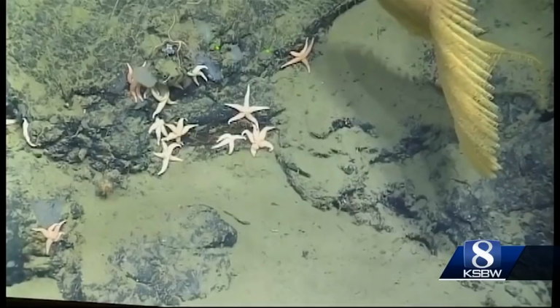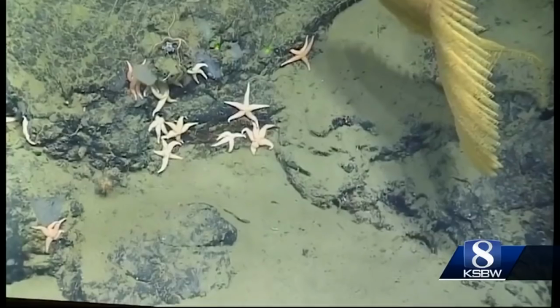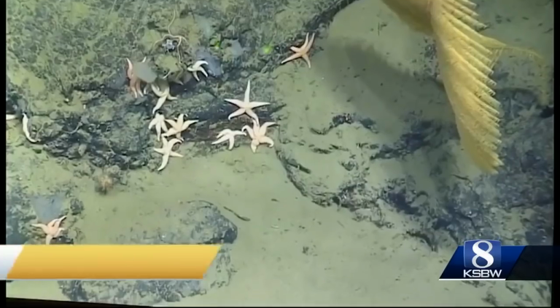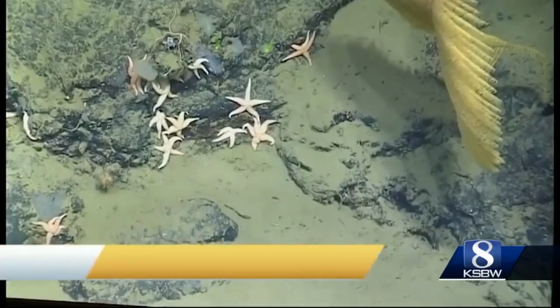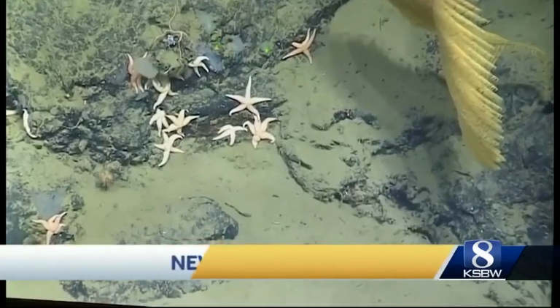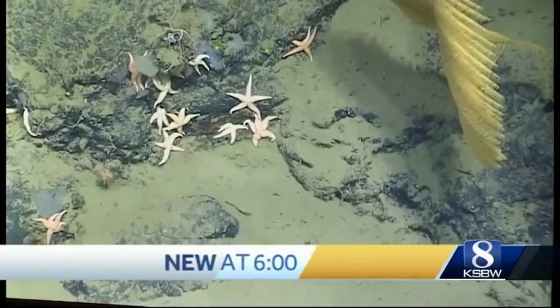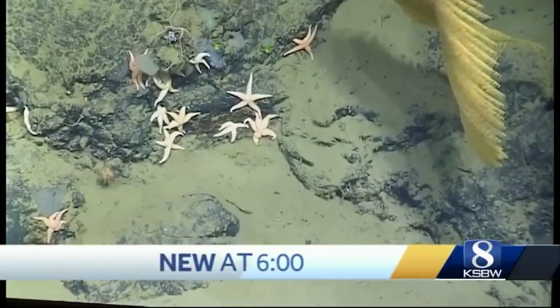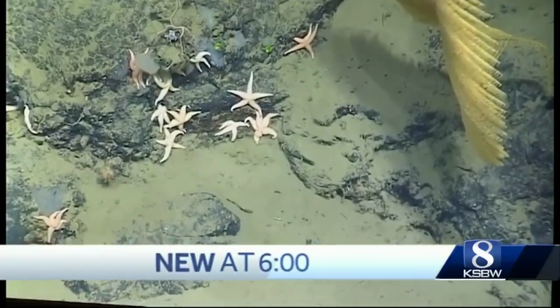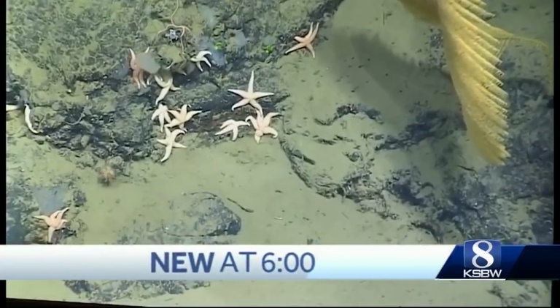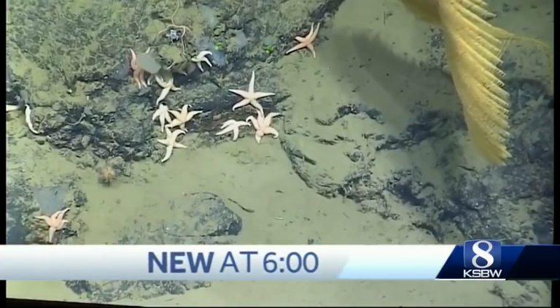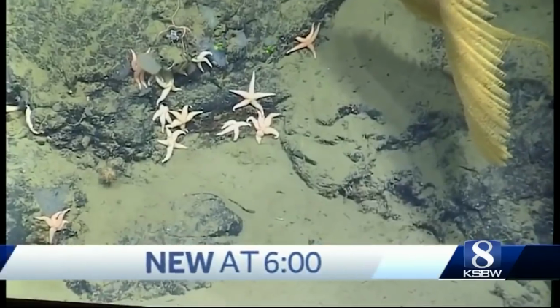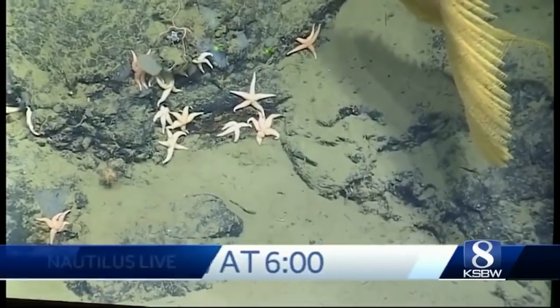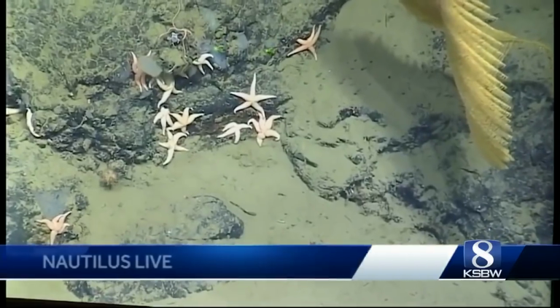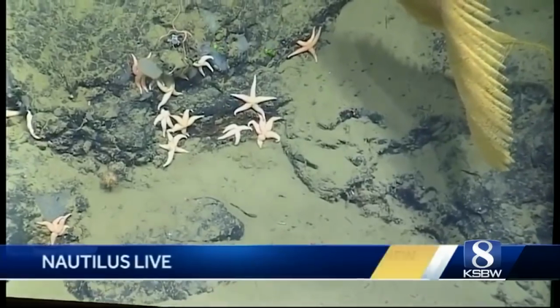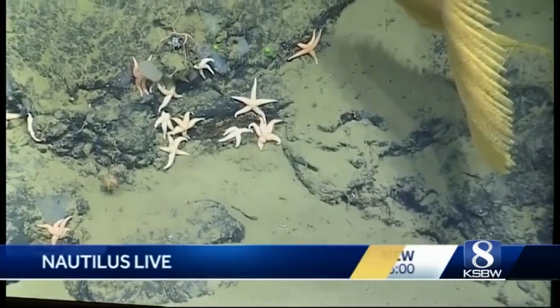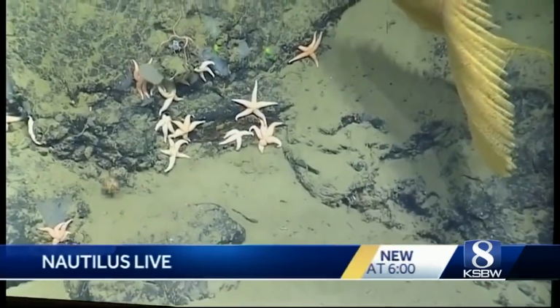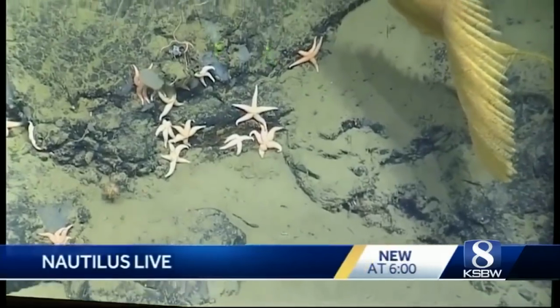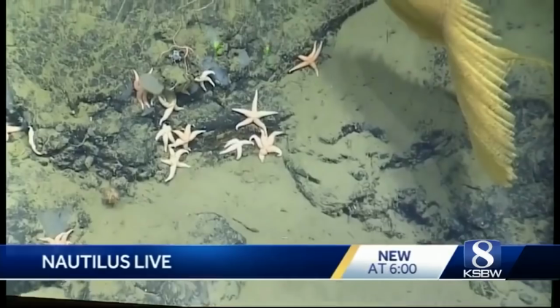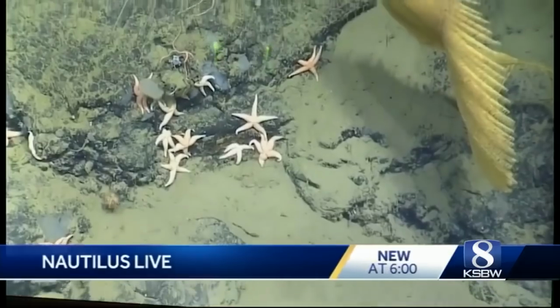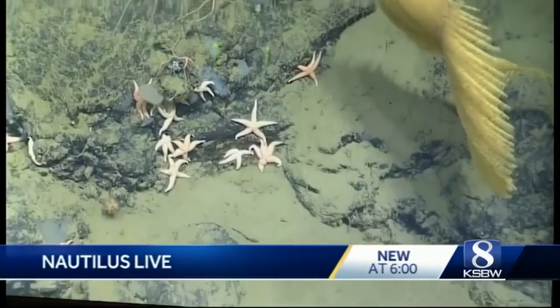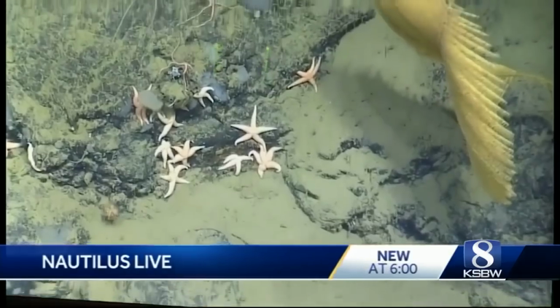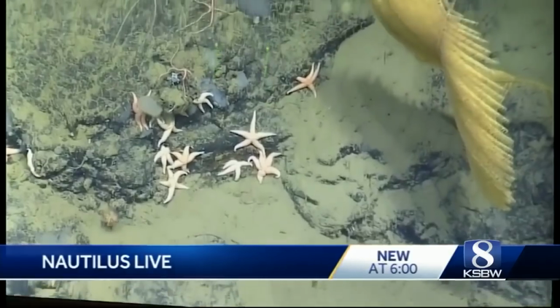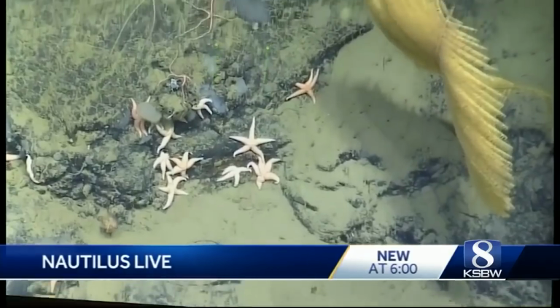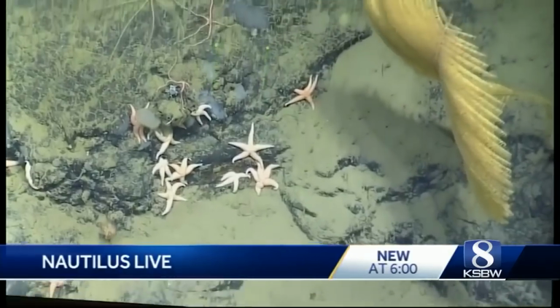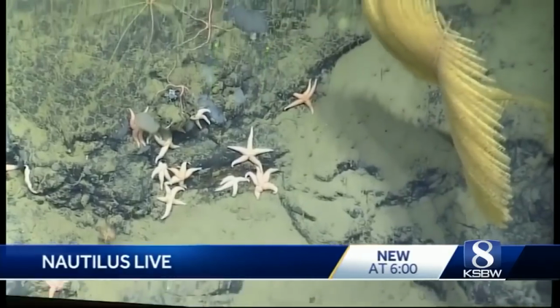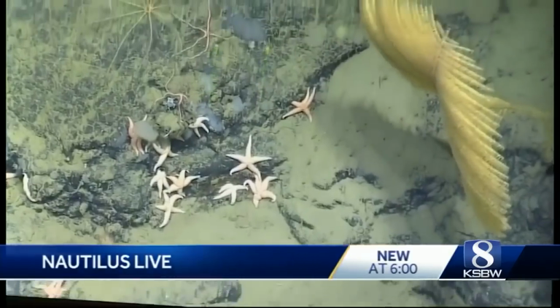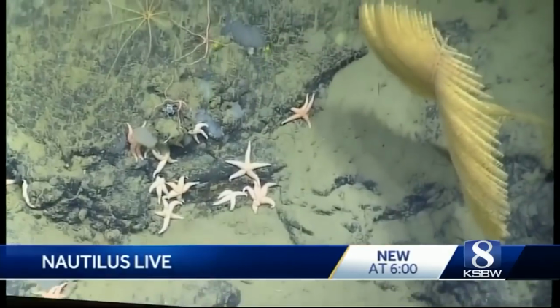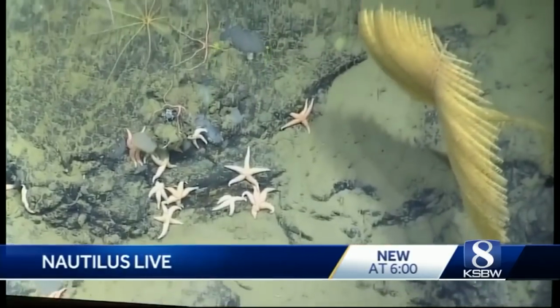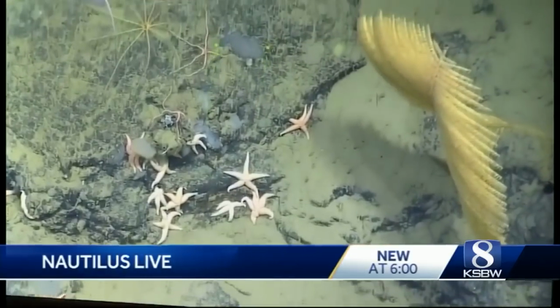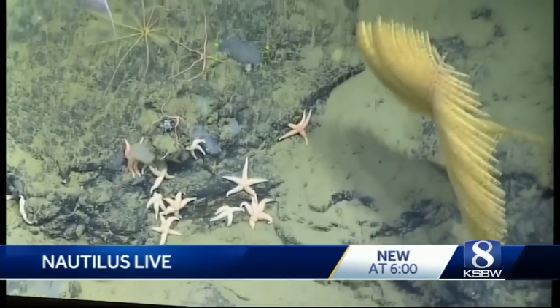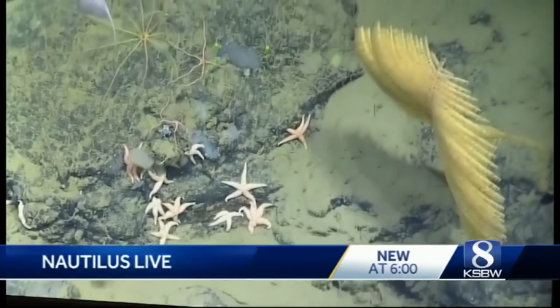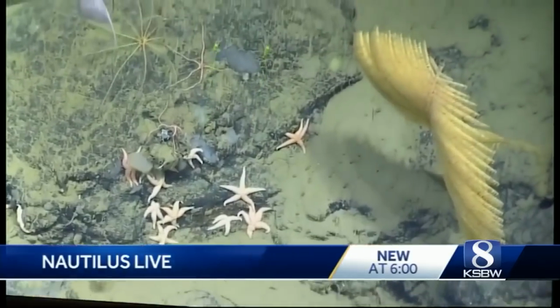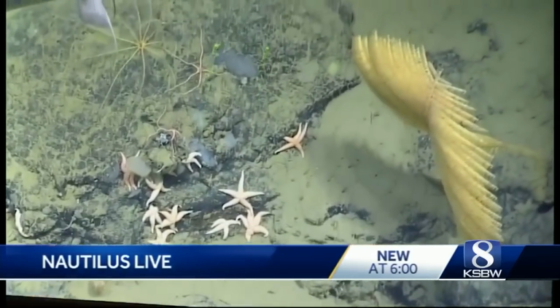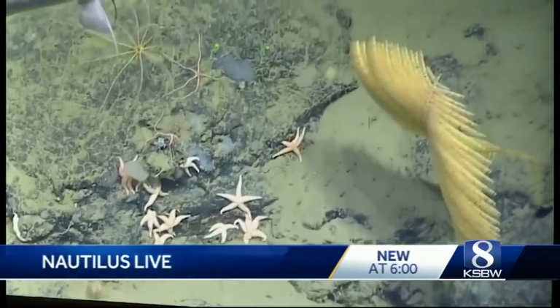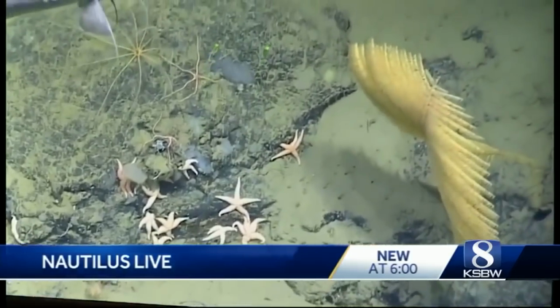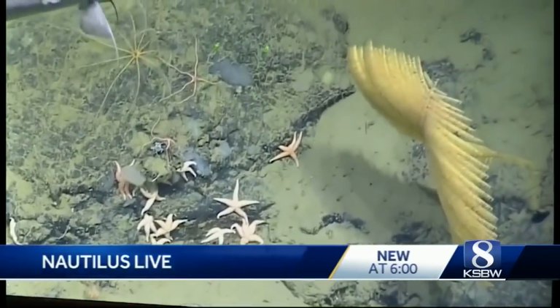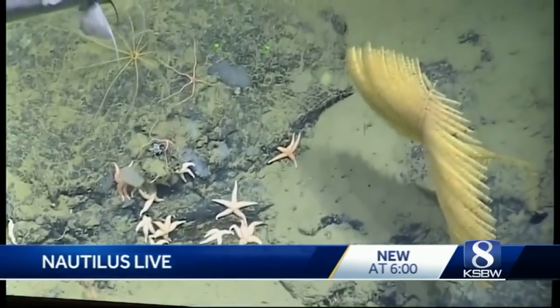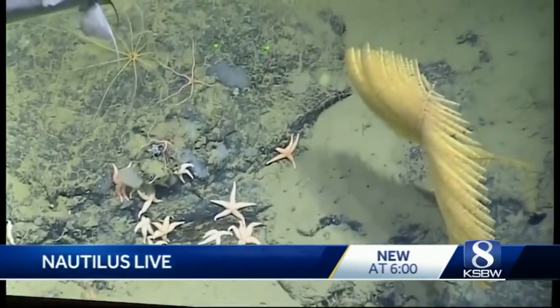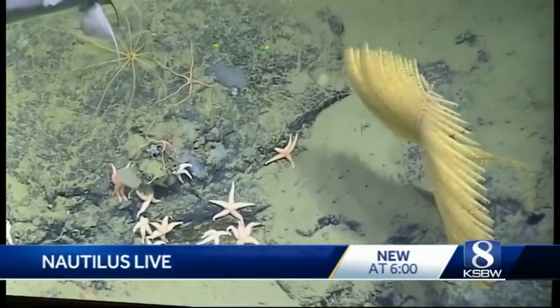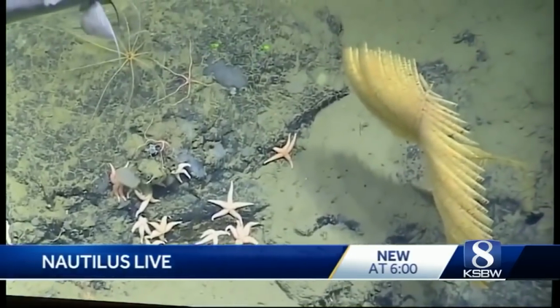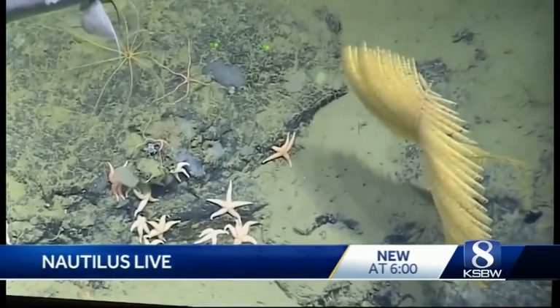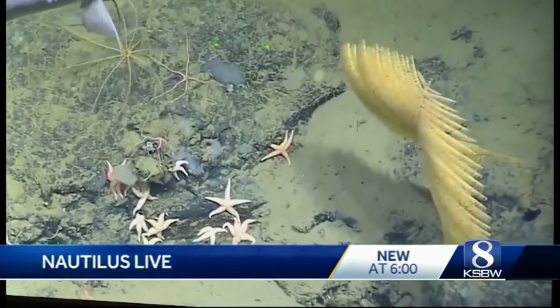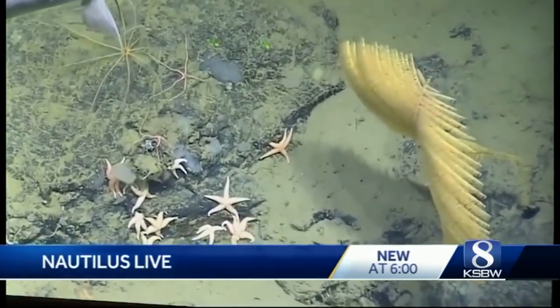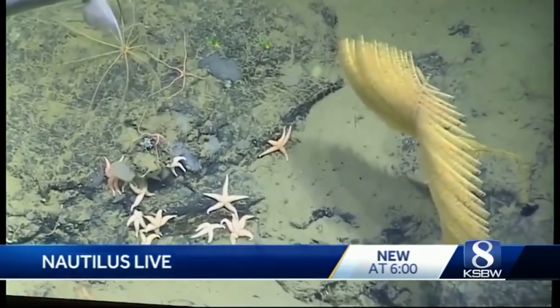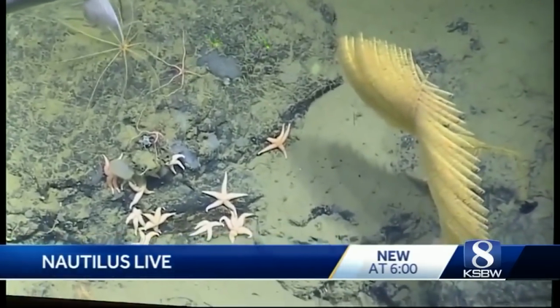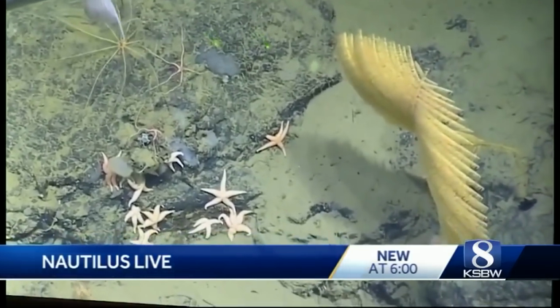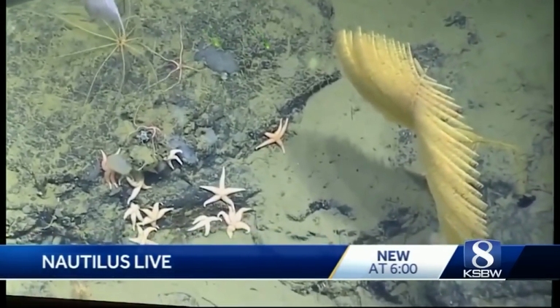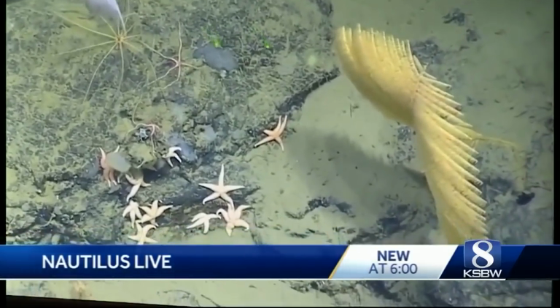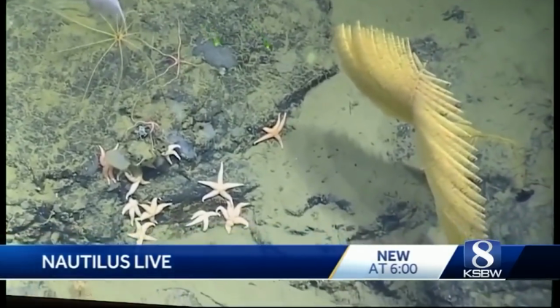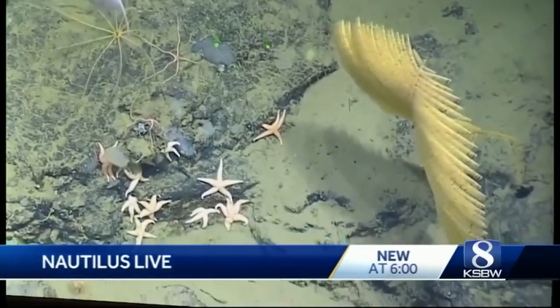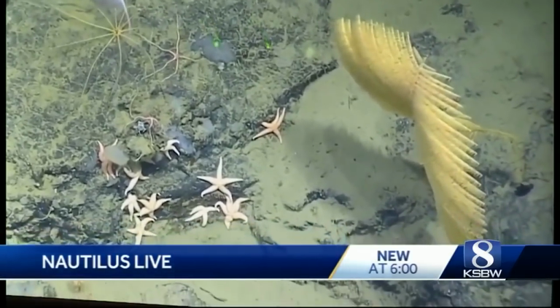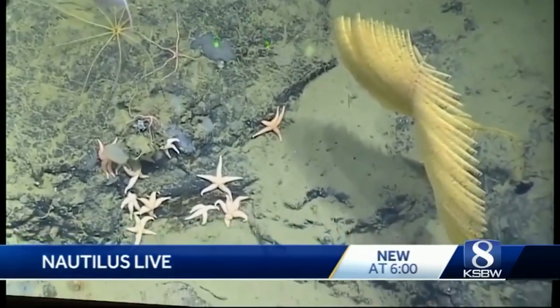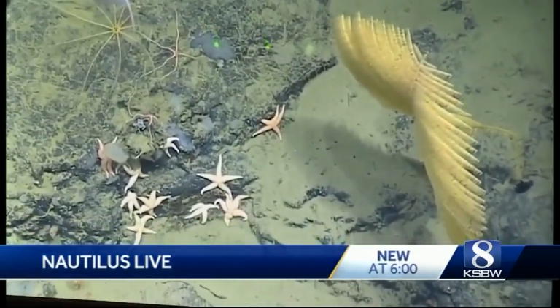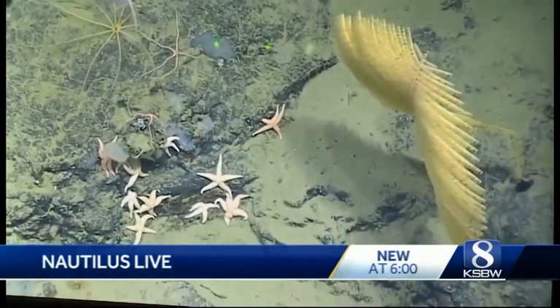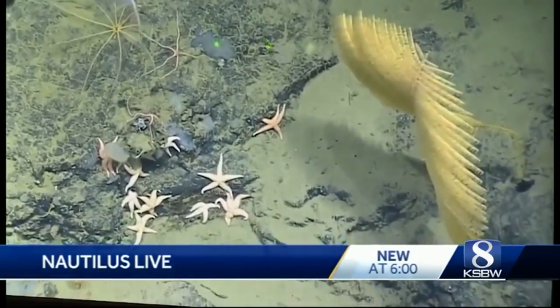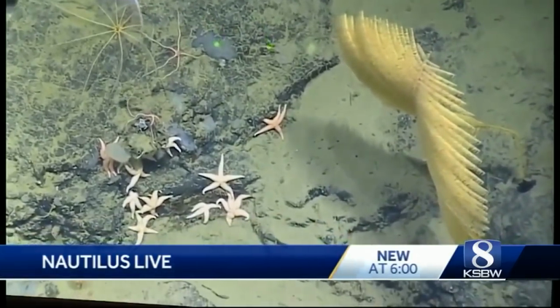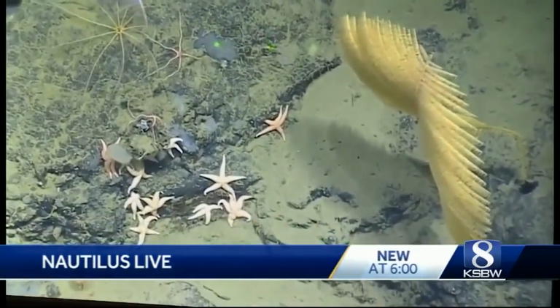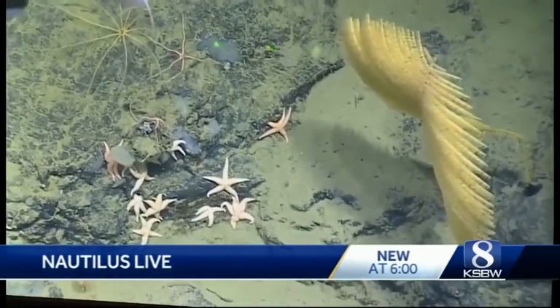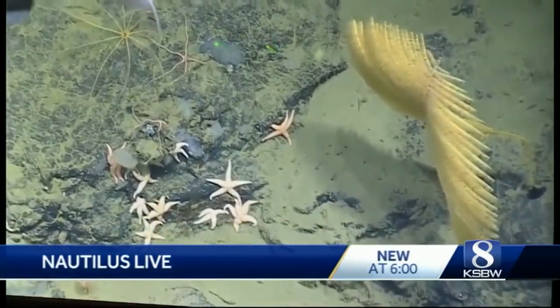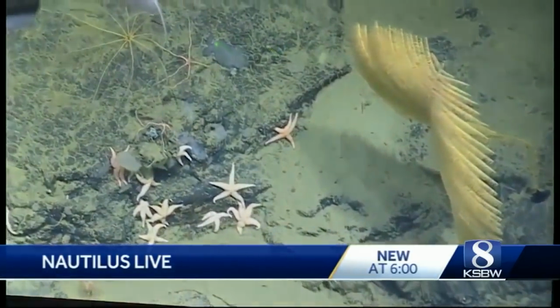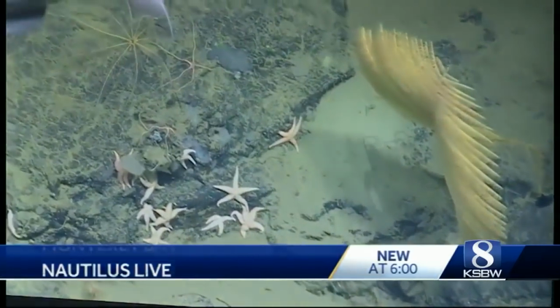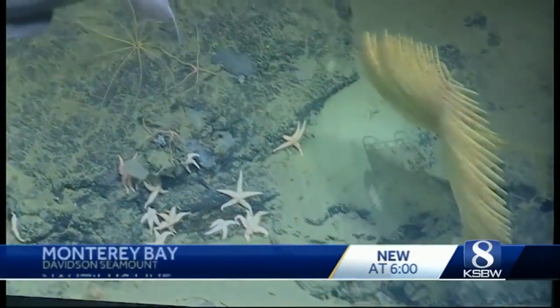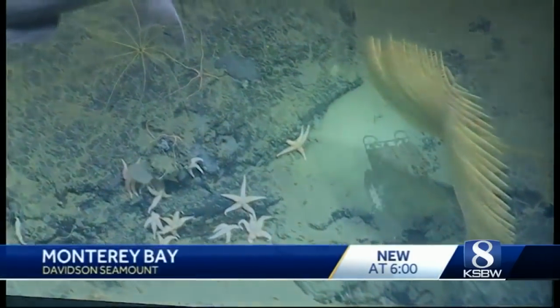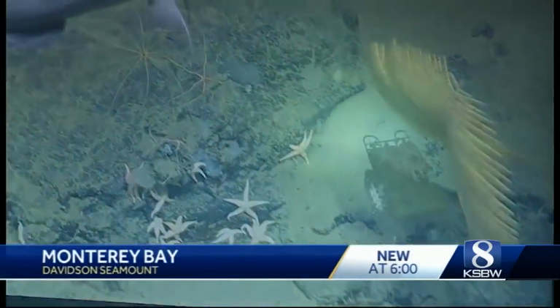Oh, look, there's an encrusted — it's right here at the bottom left — an encrusted sponge thing. Yeah, sponge number nine.